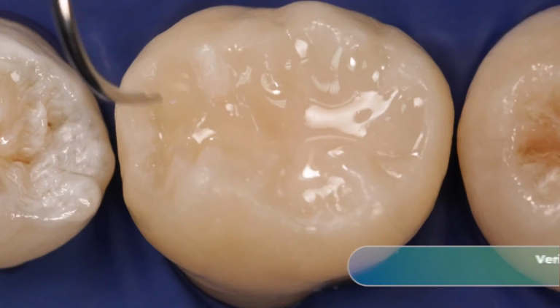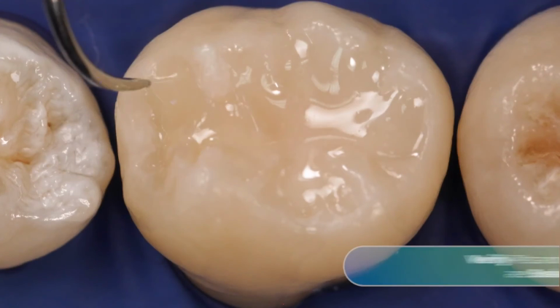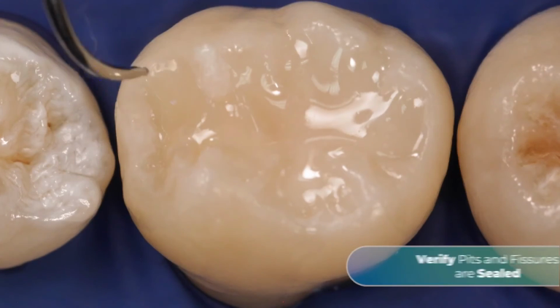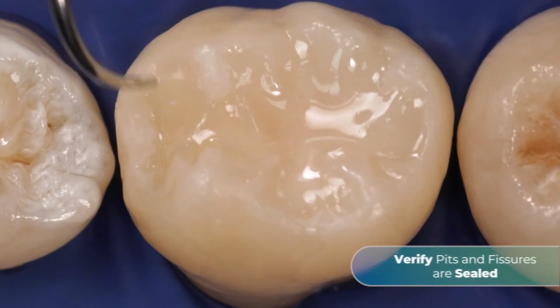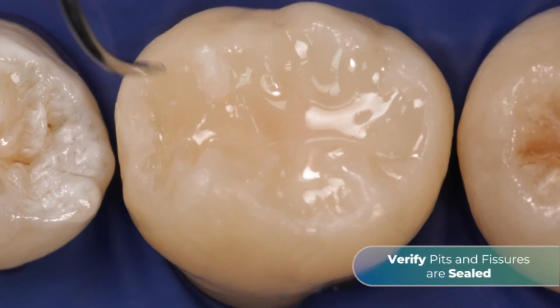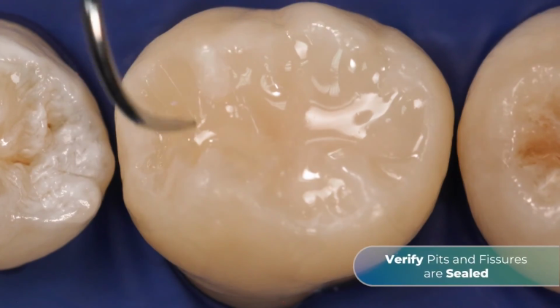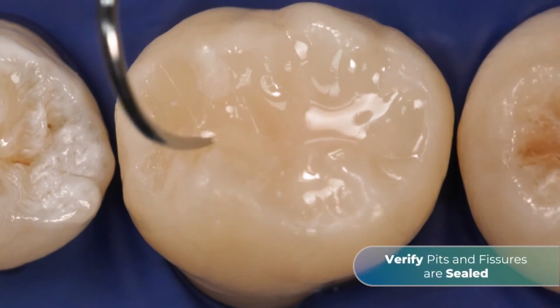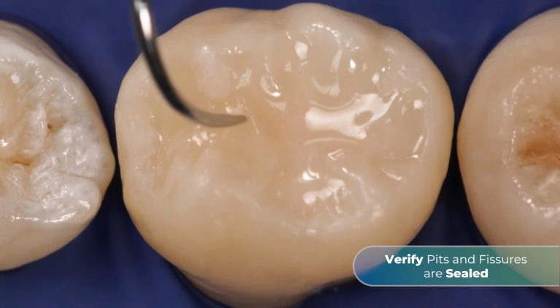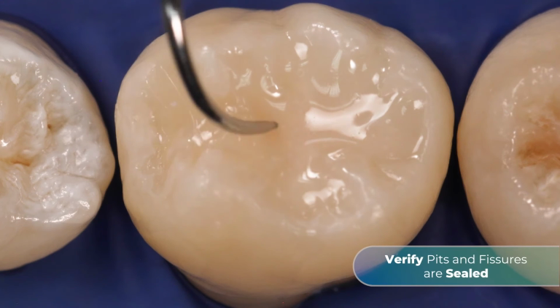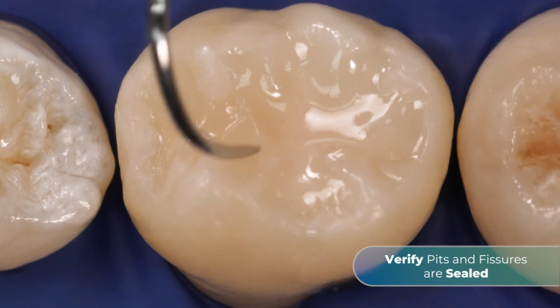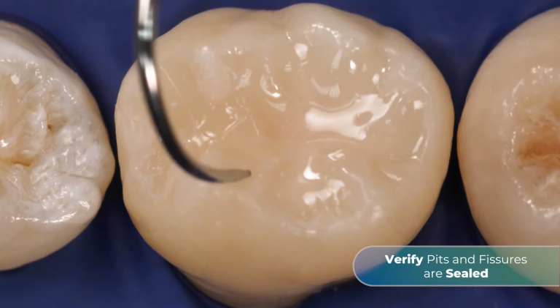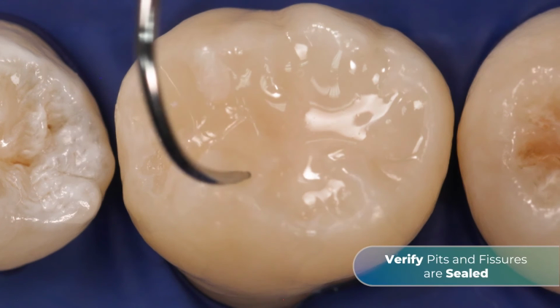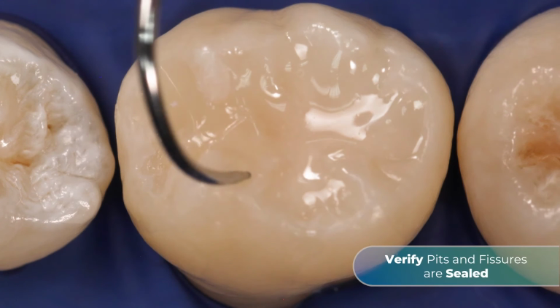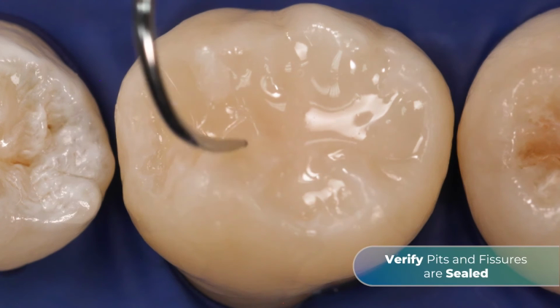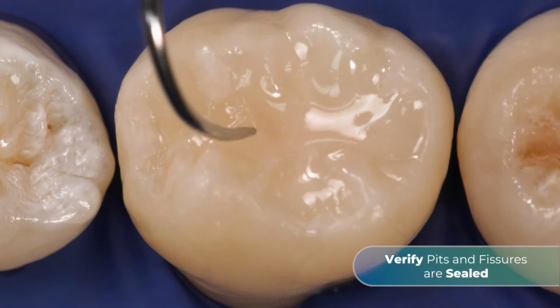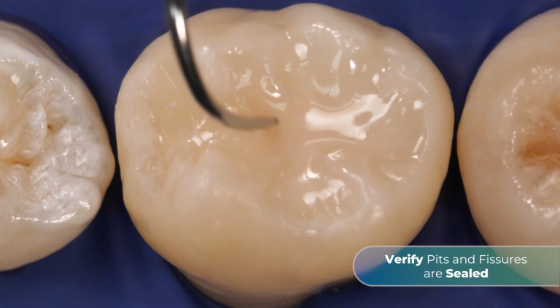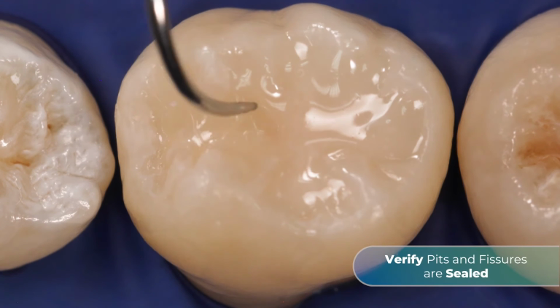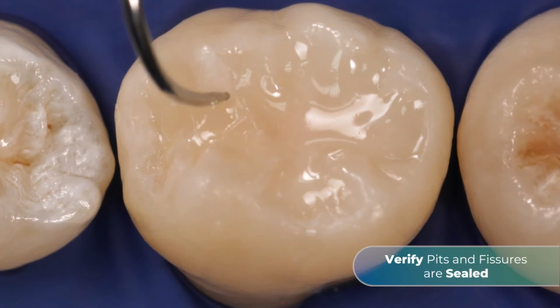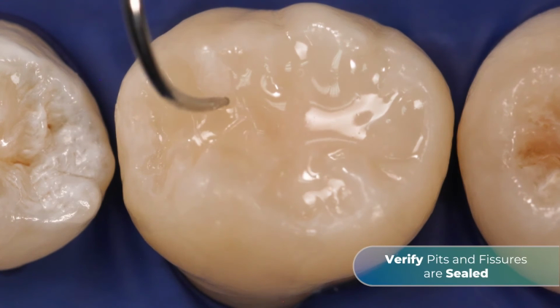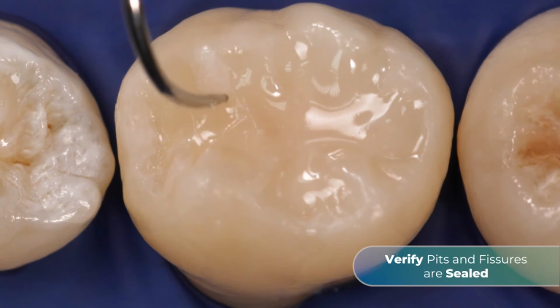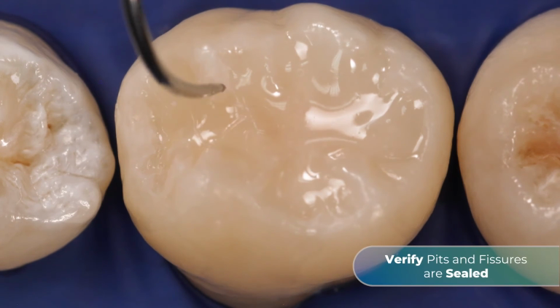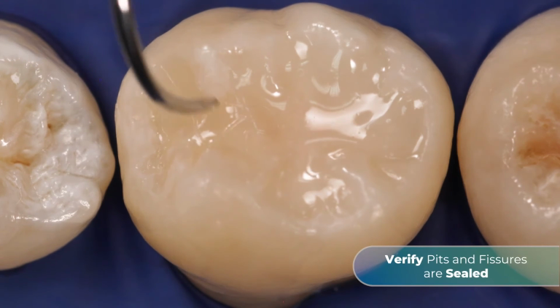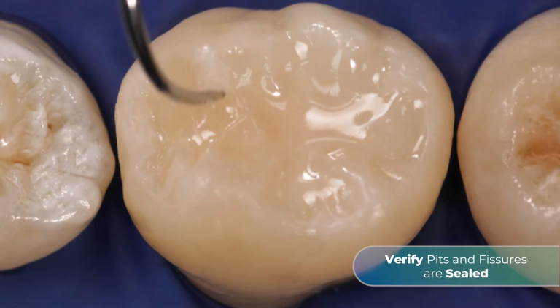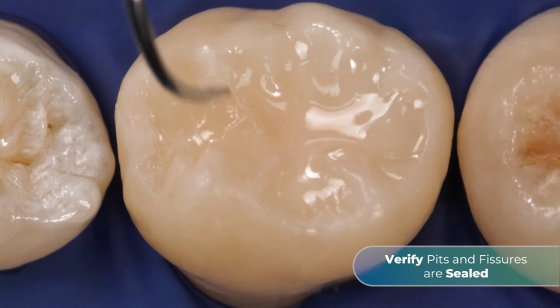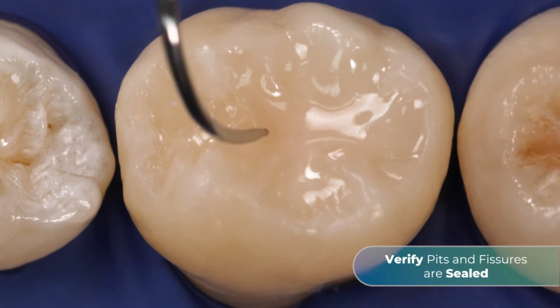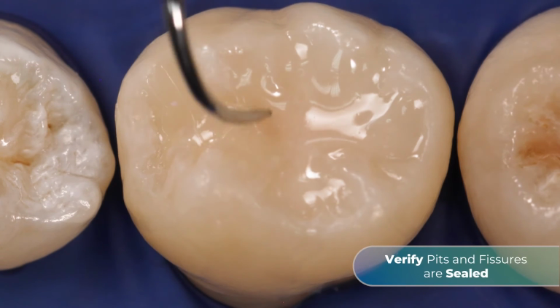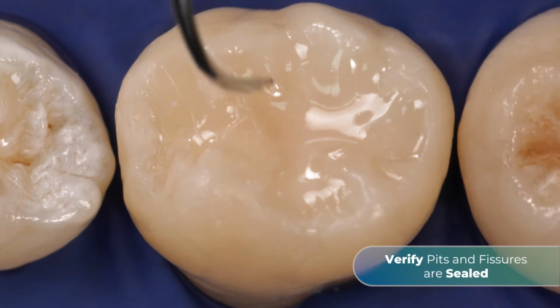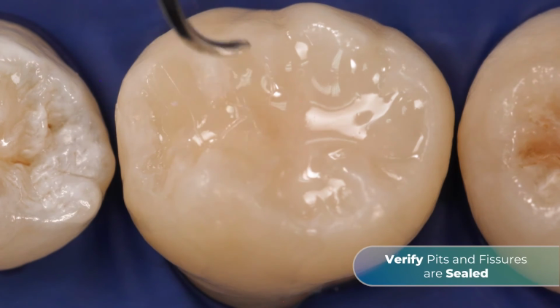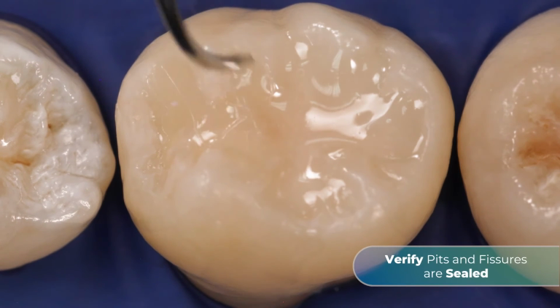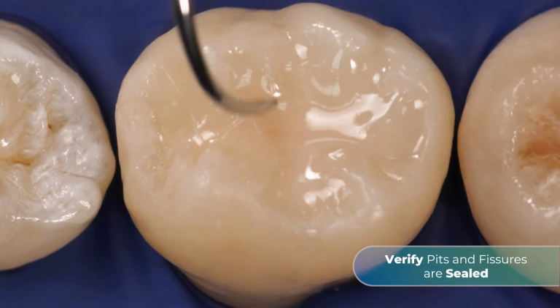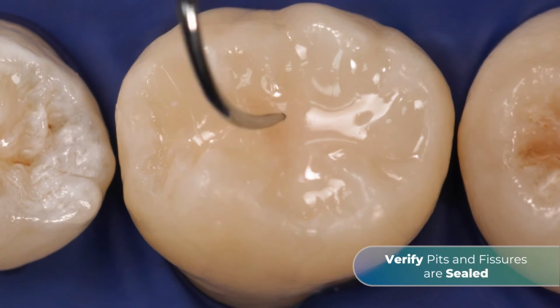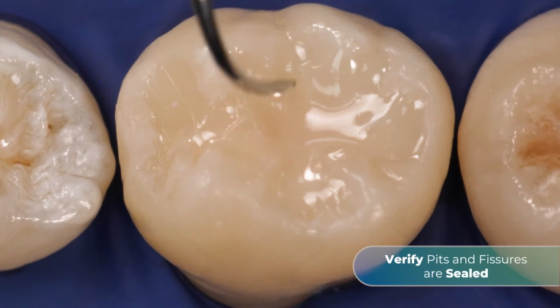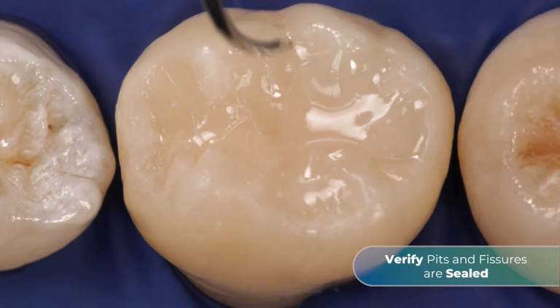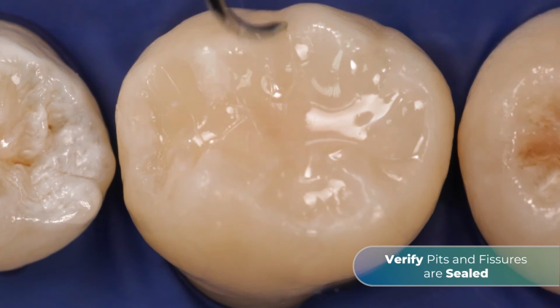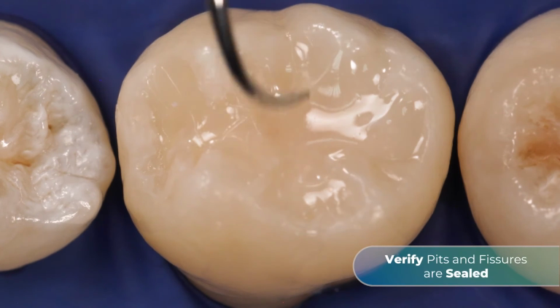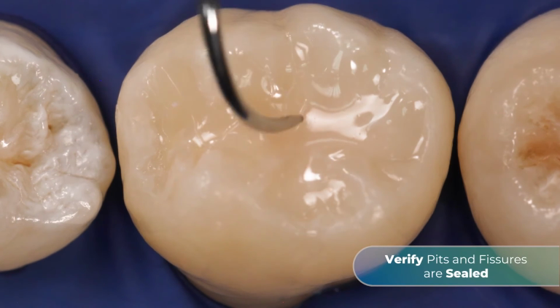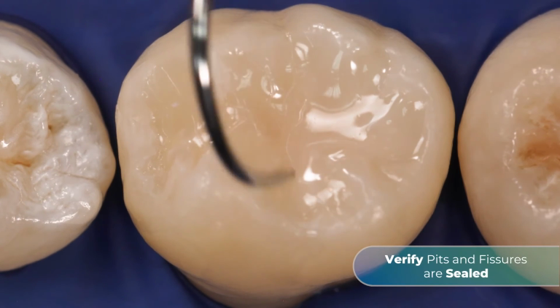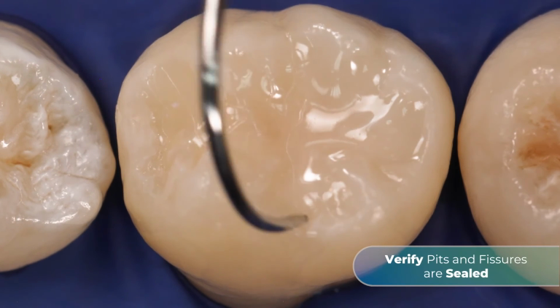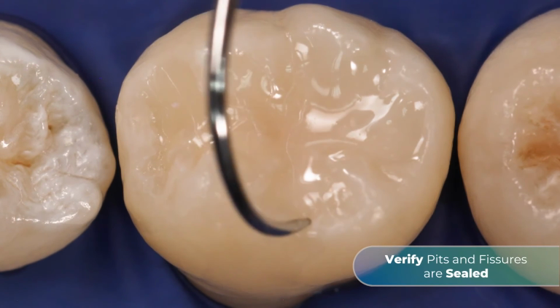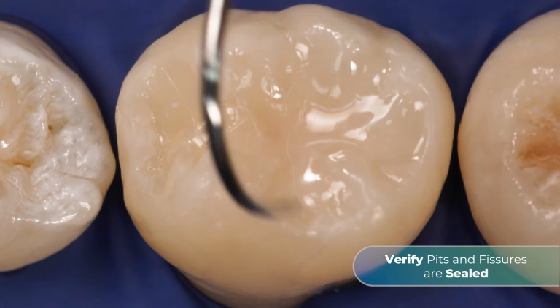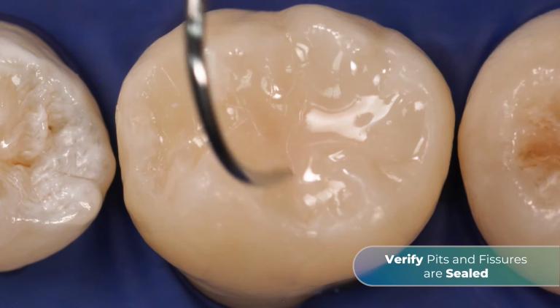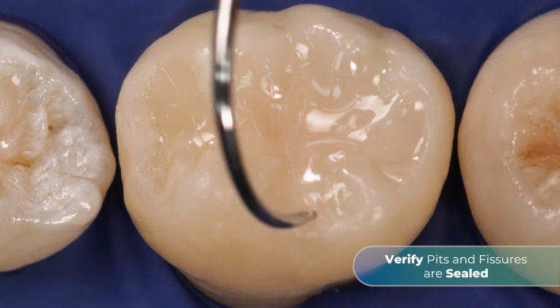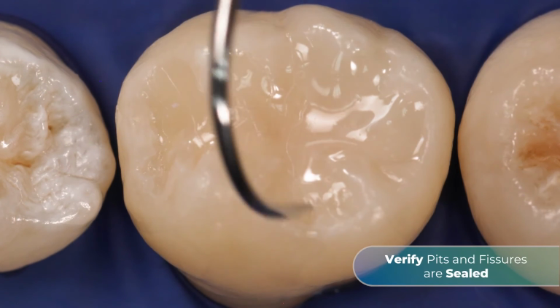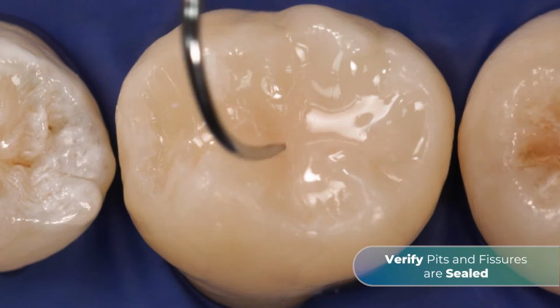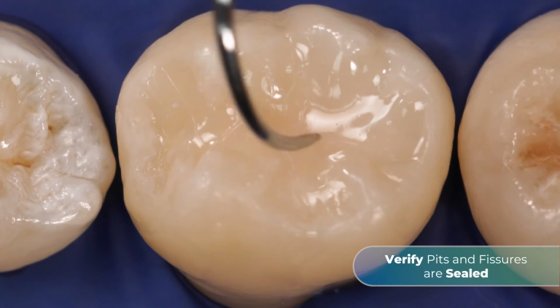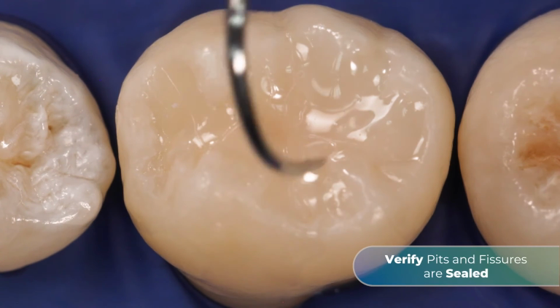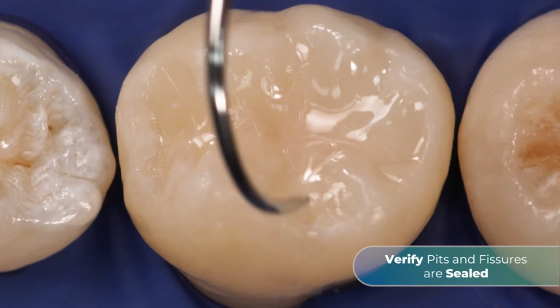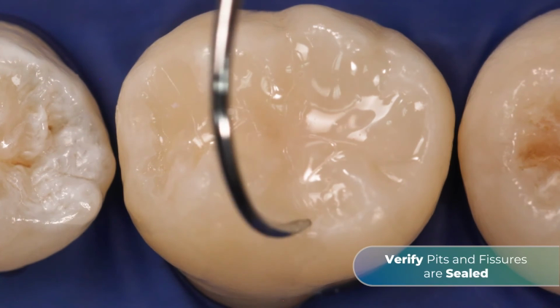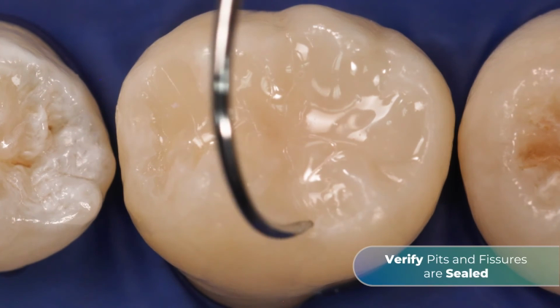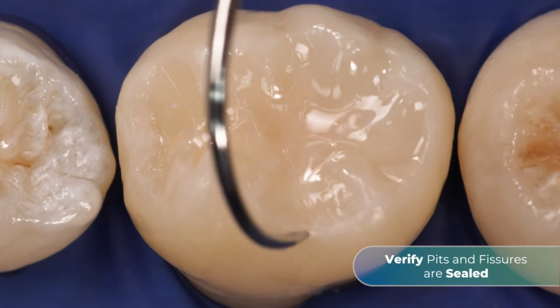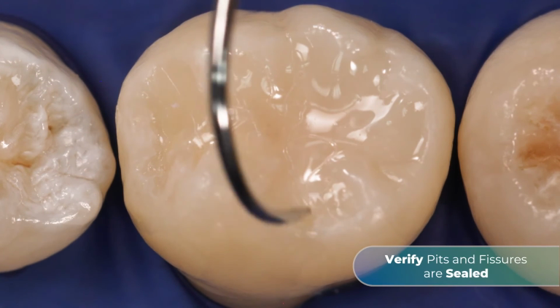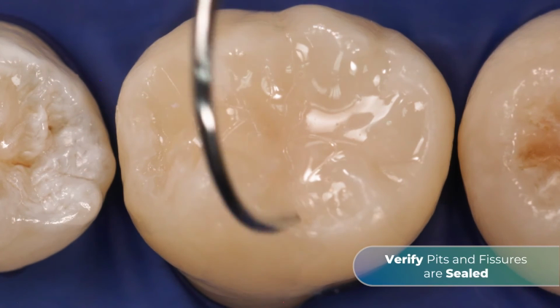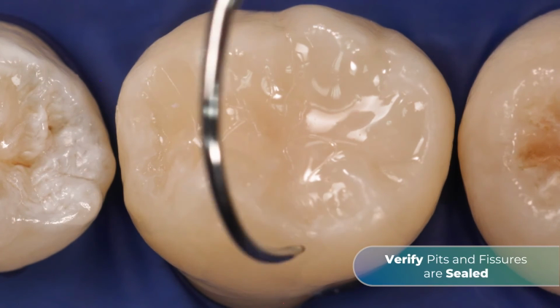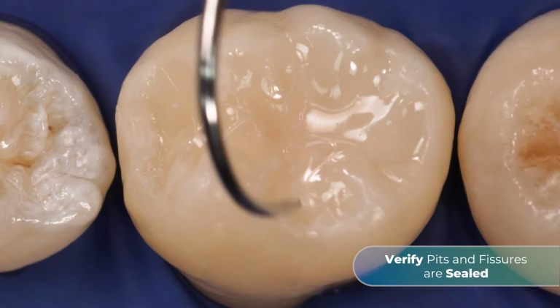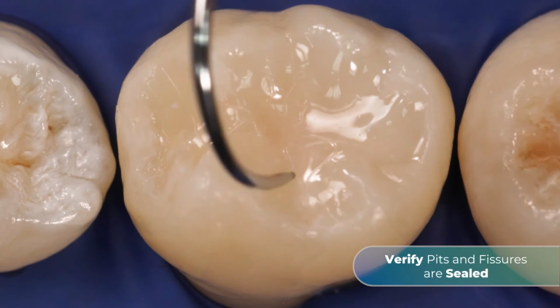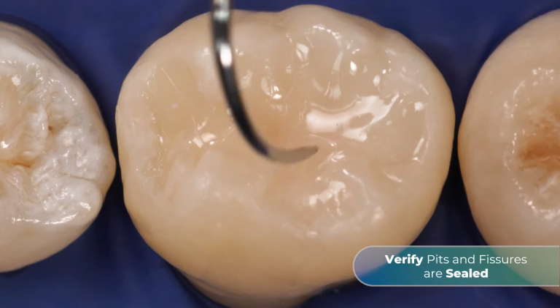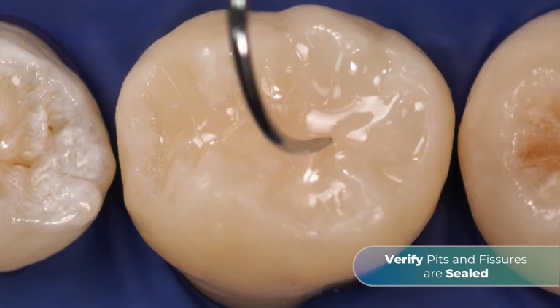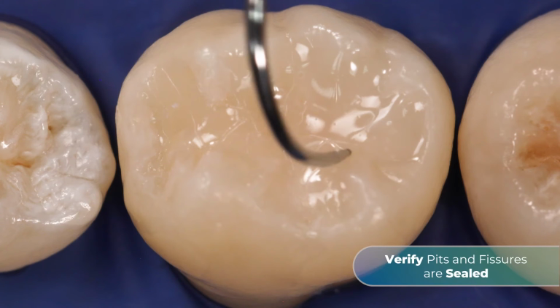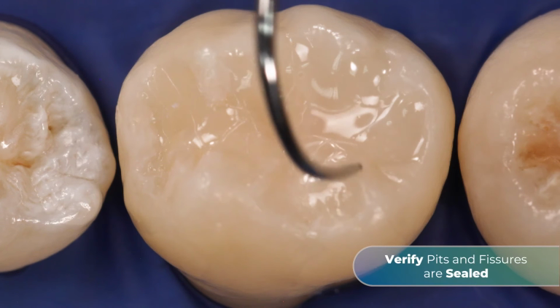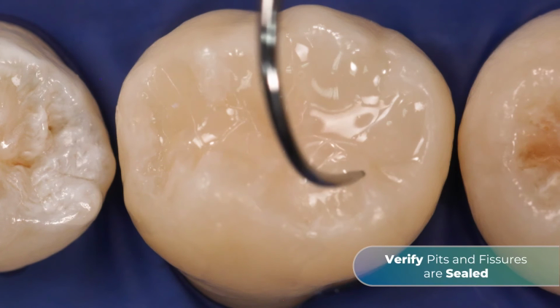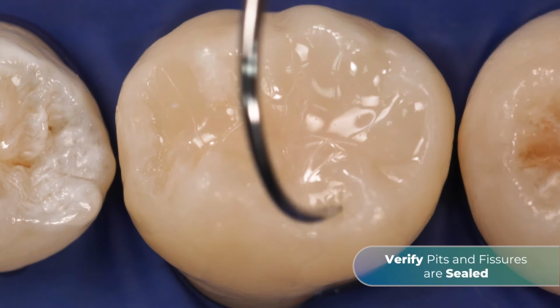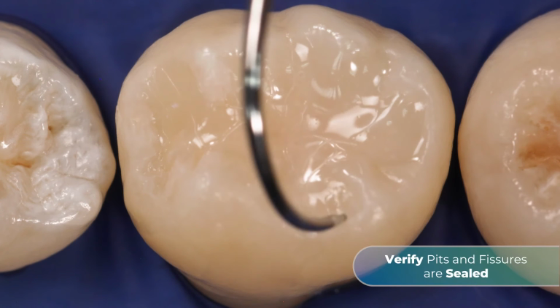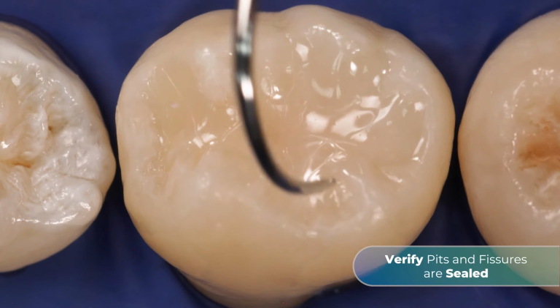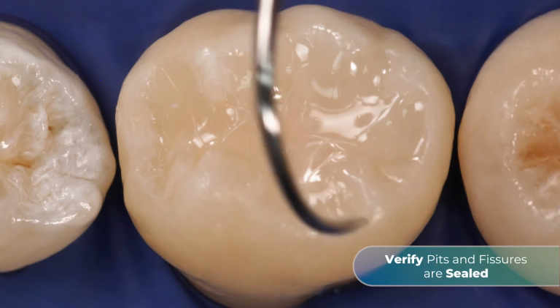Finally, use an explorer to ensure that pits and fissures are sealed. Adjust occlusion if necessary.